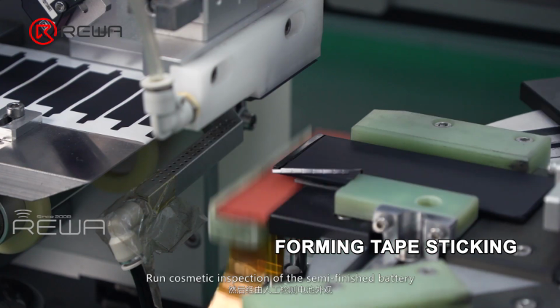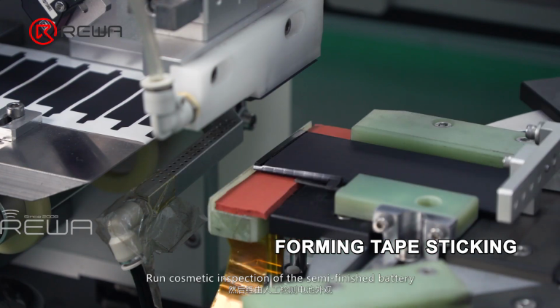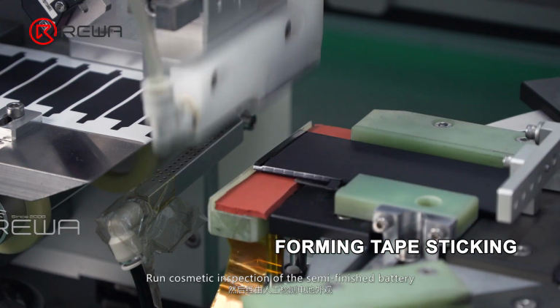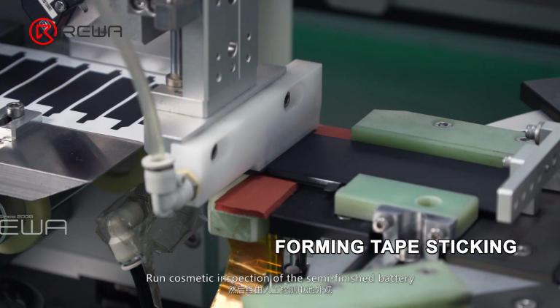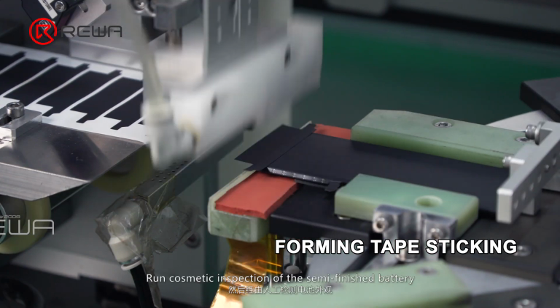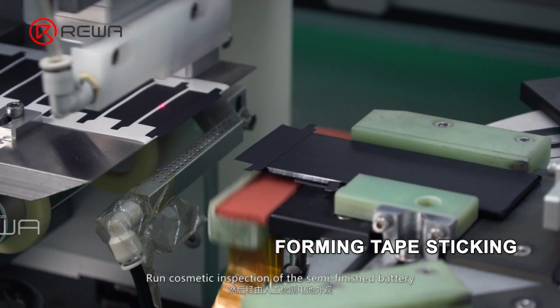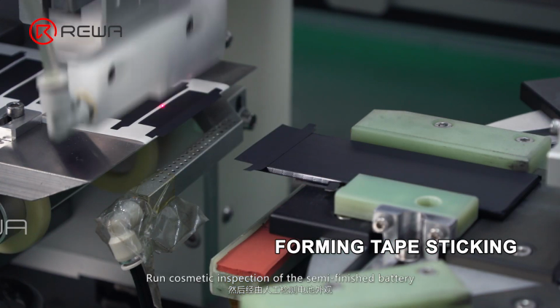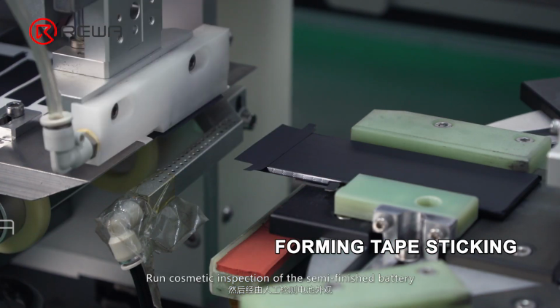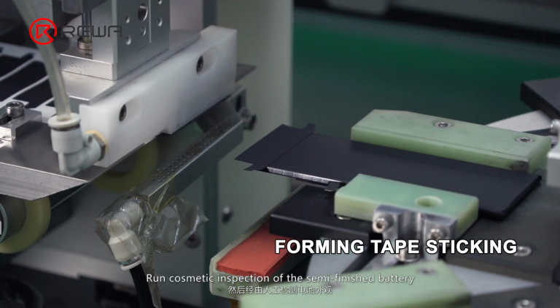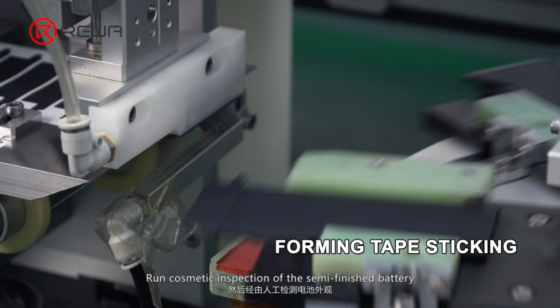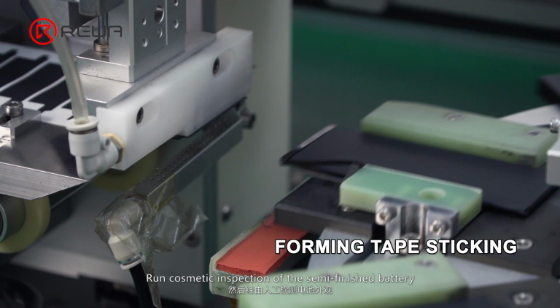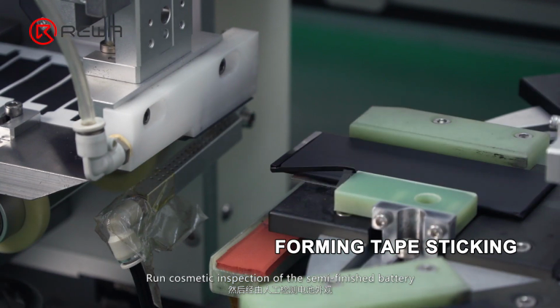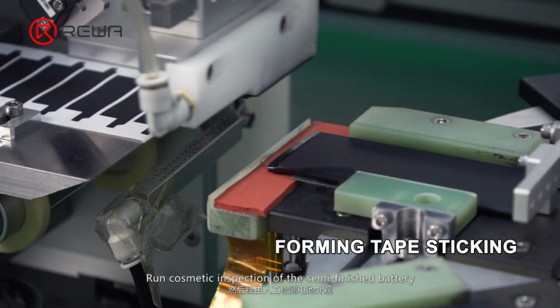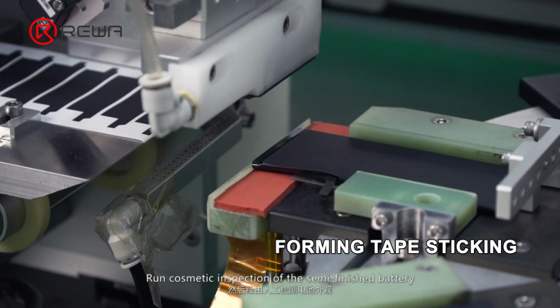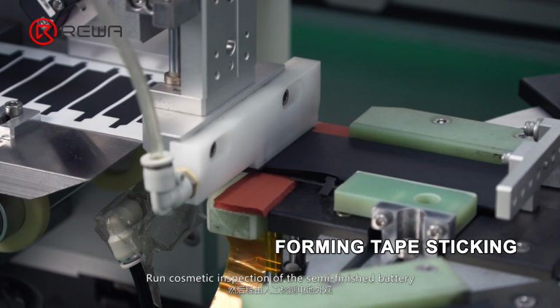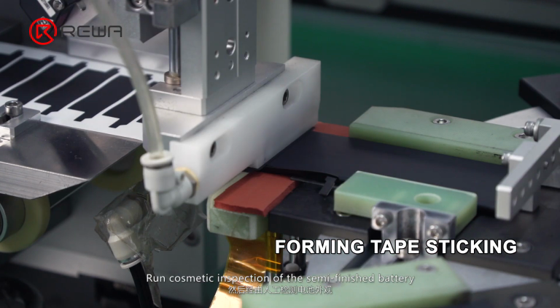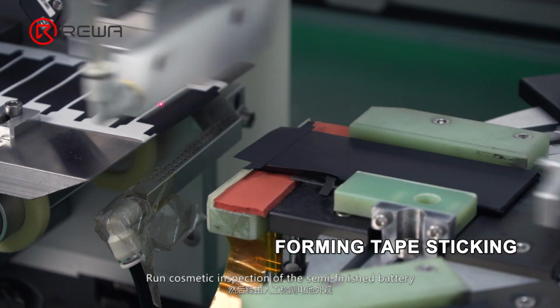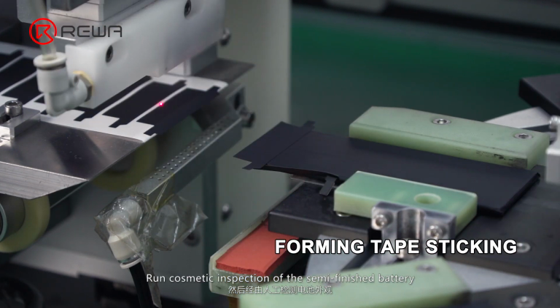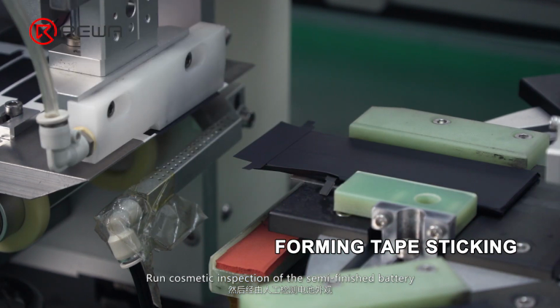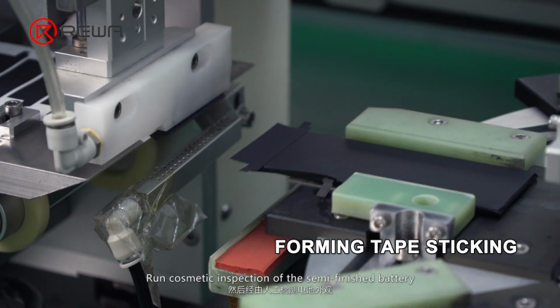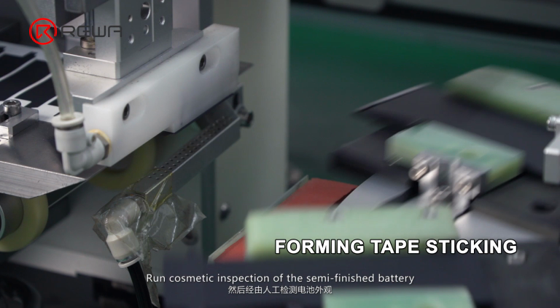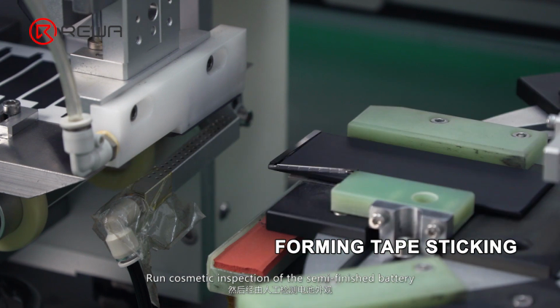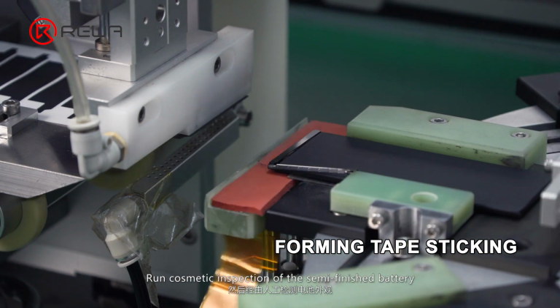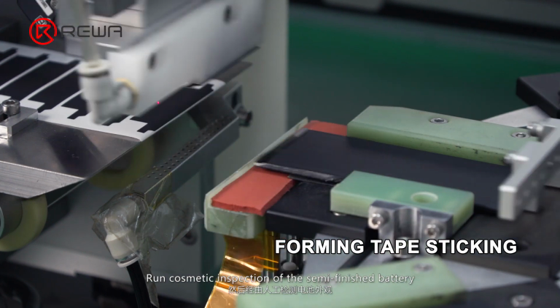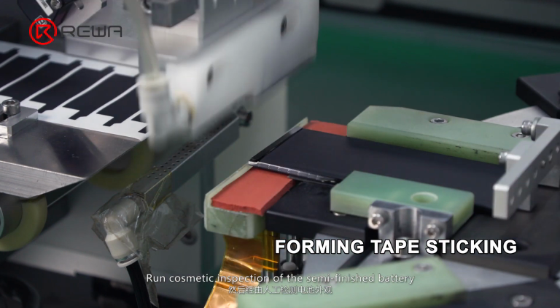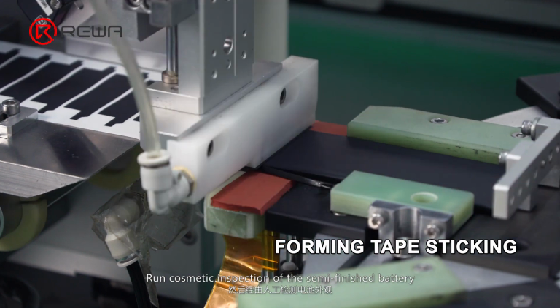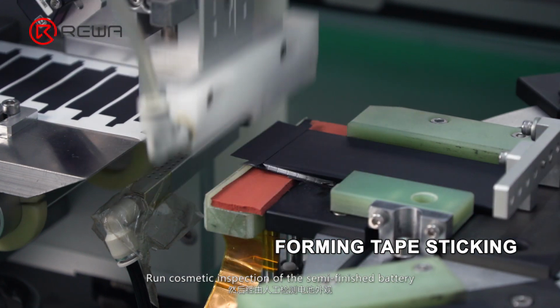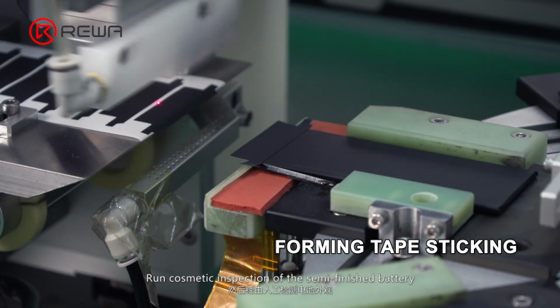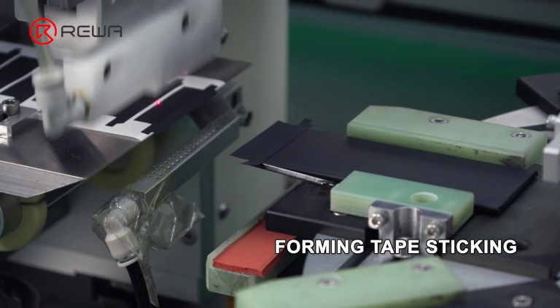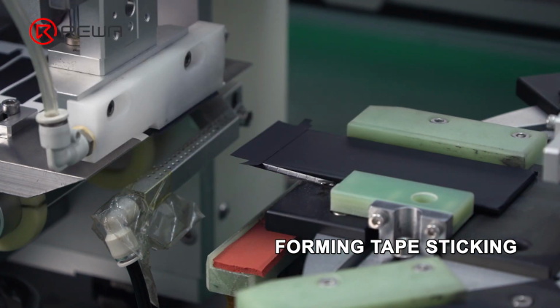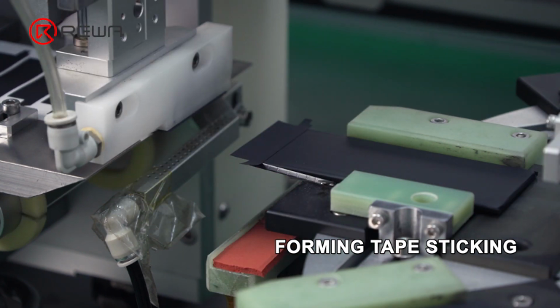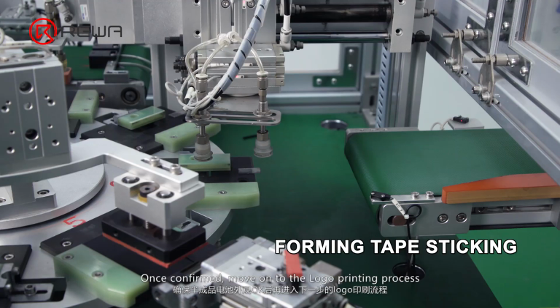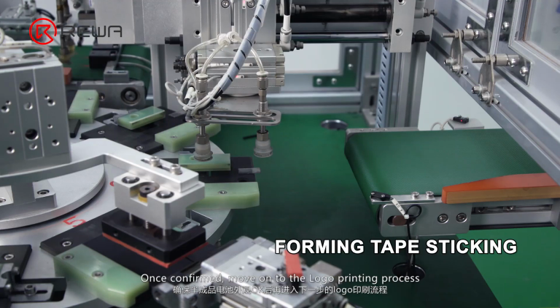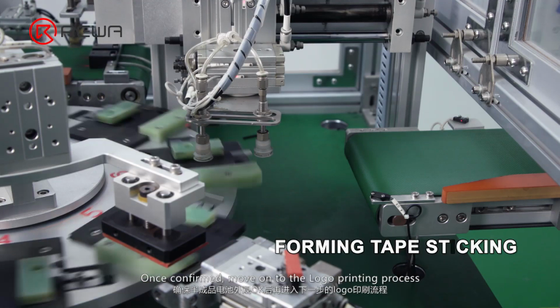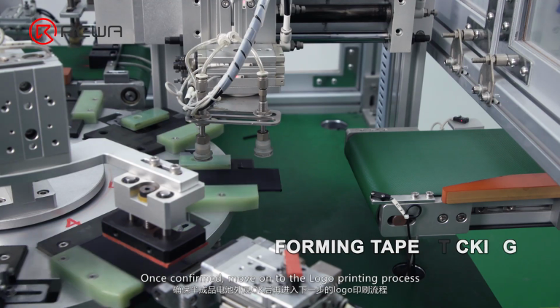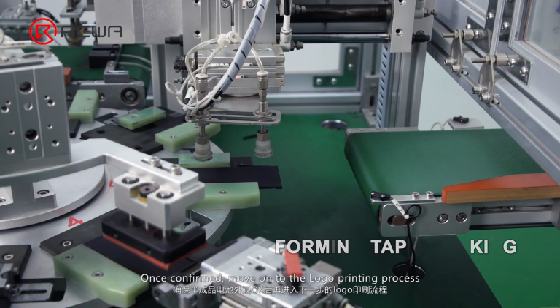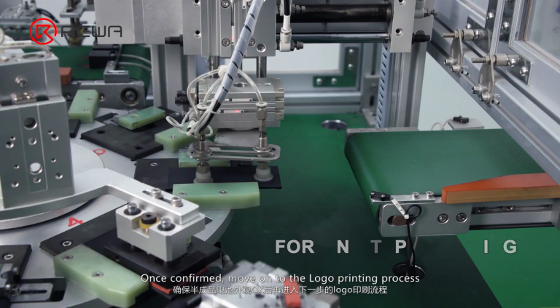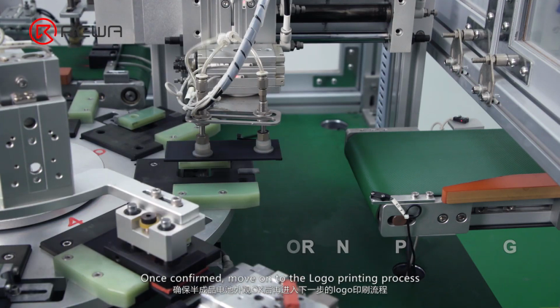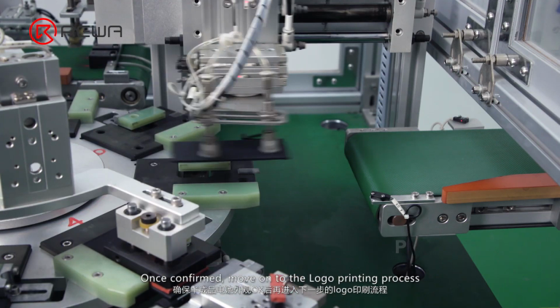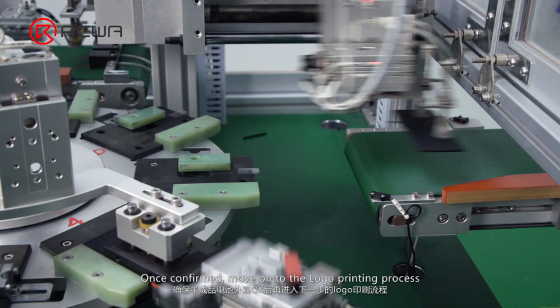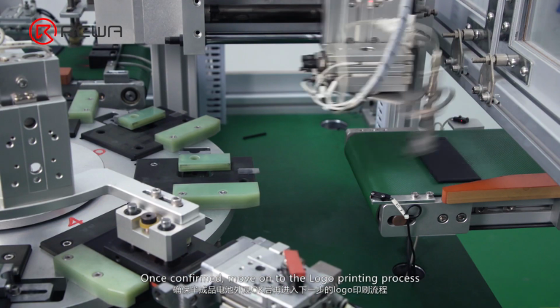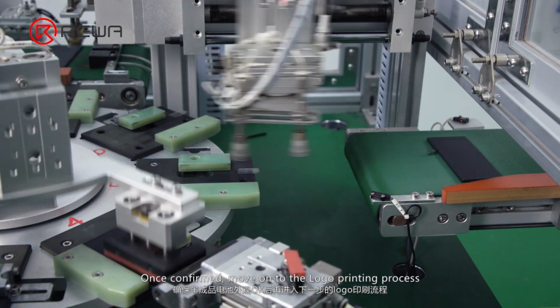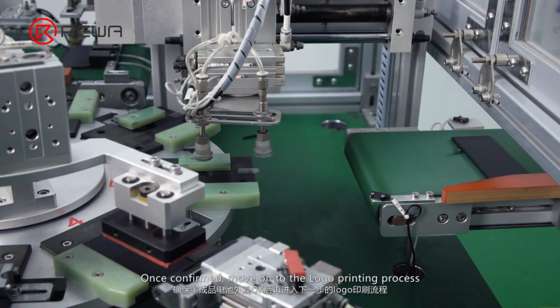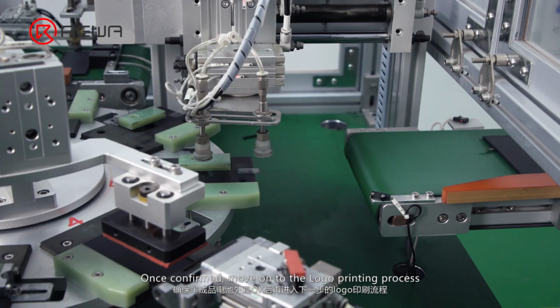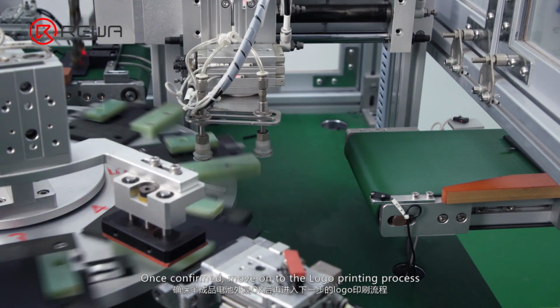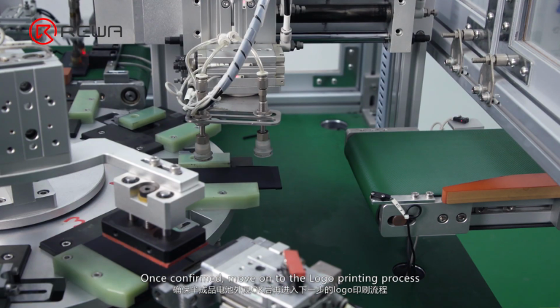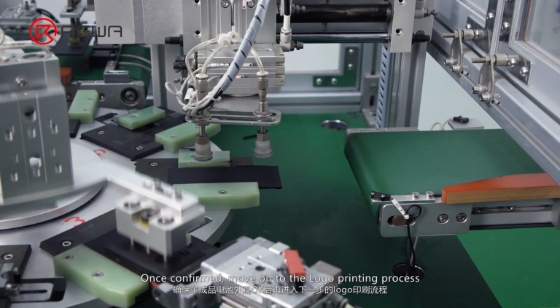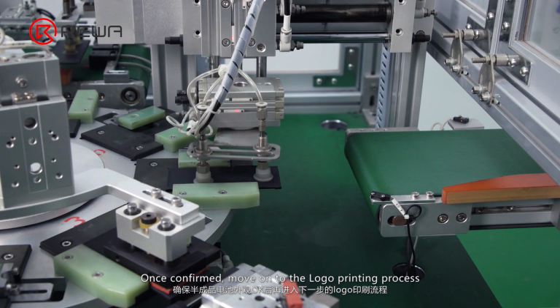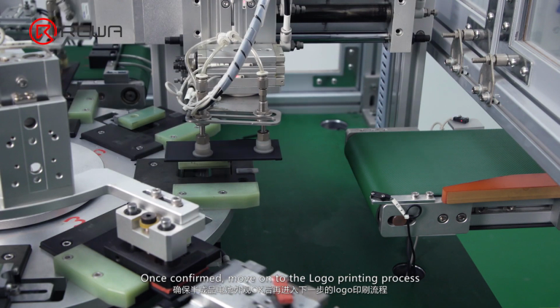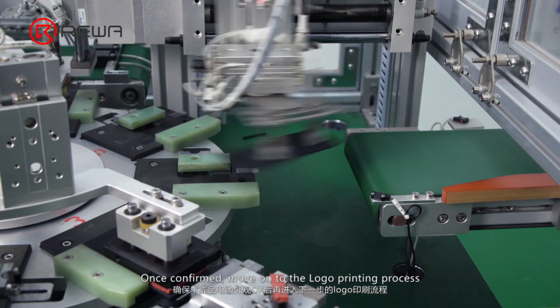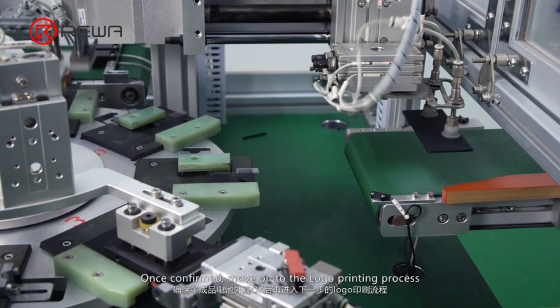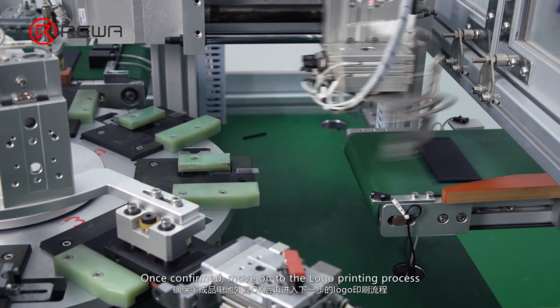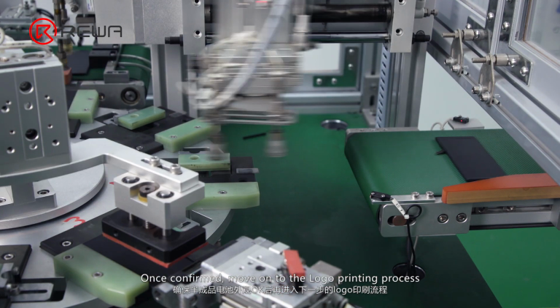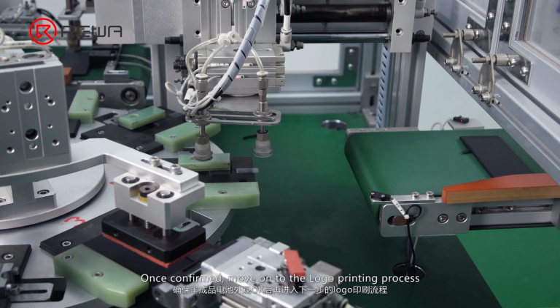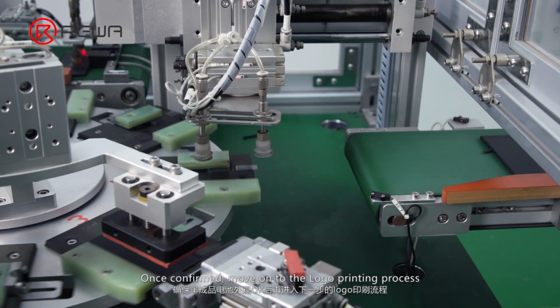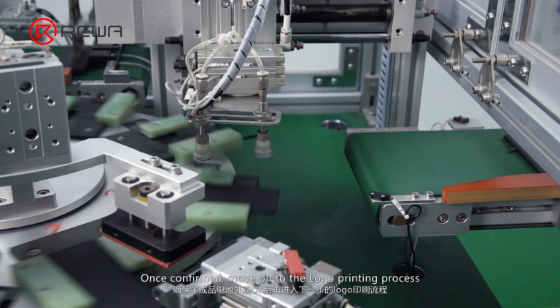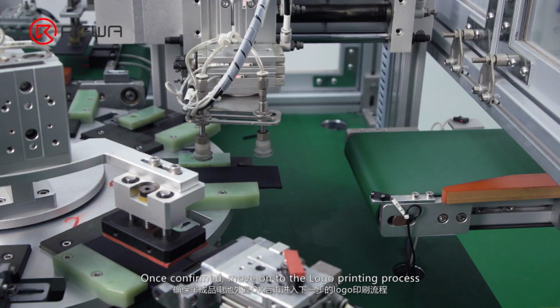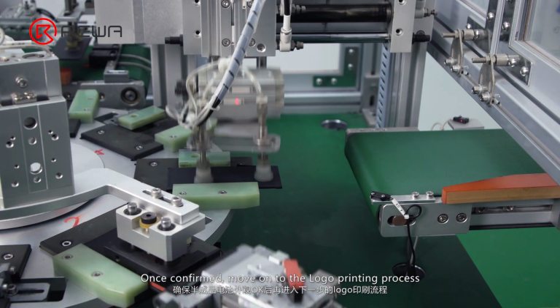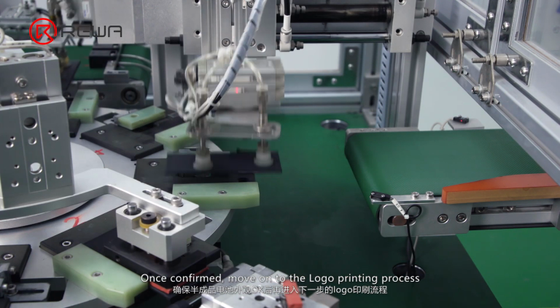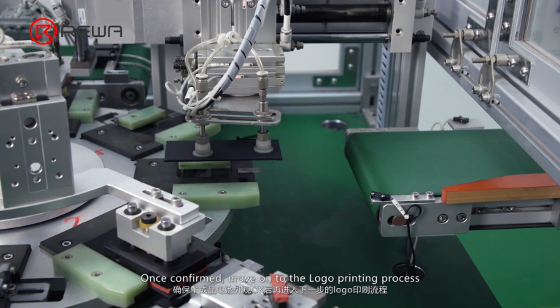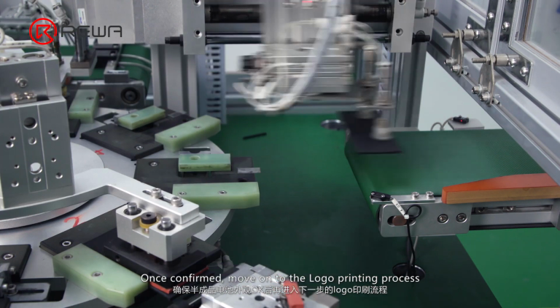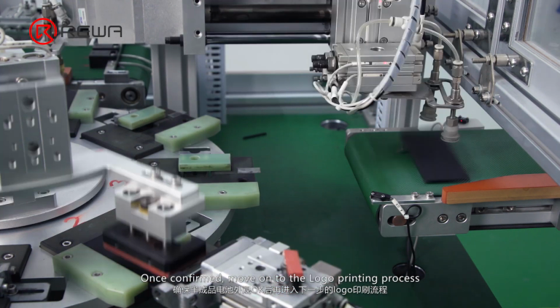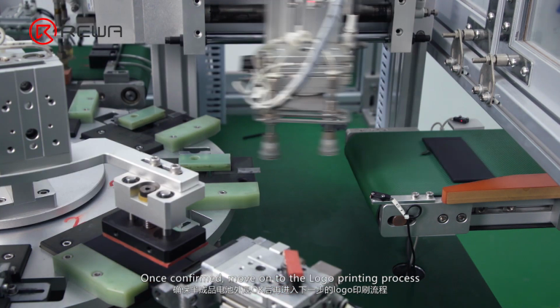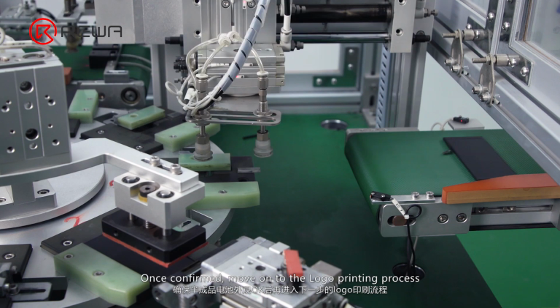Complete the forming tape sticking with the specialized machine. Run cosmetic inspection of the semi-finished battery, and once confirmed, move on to the logo printing process.